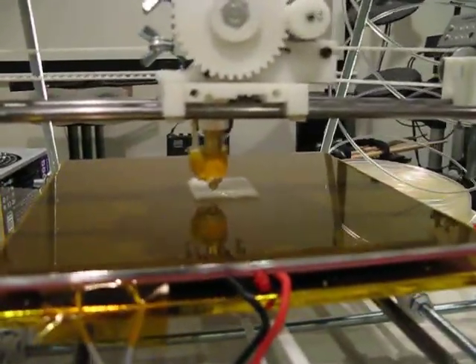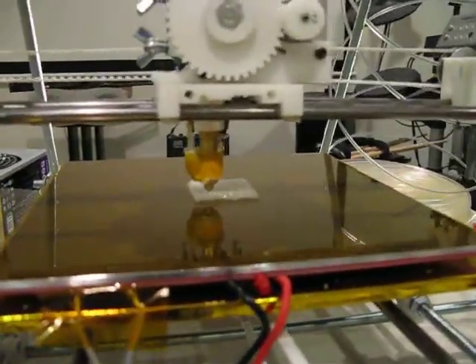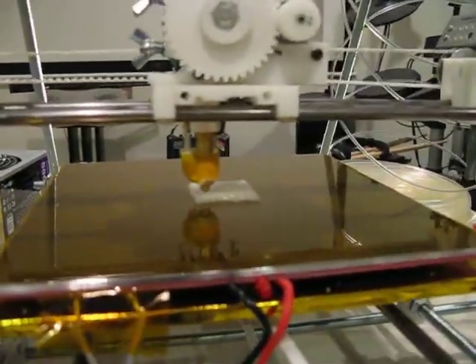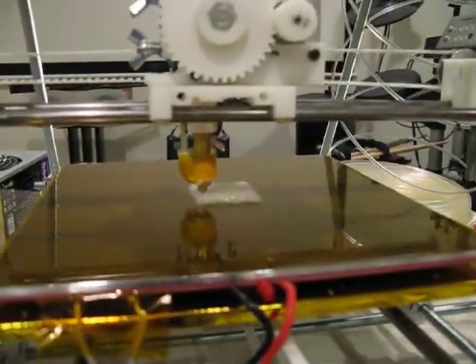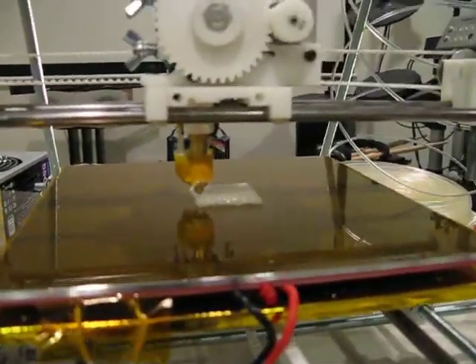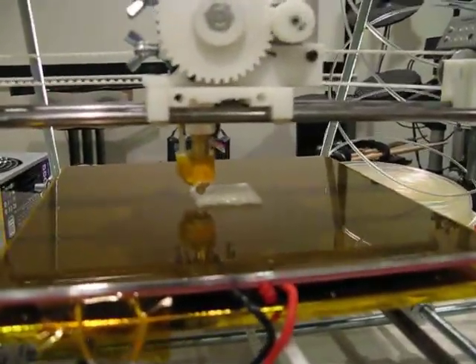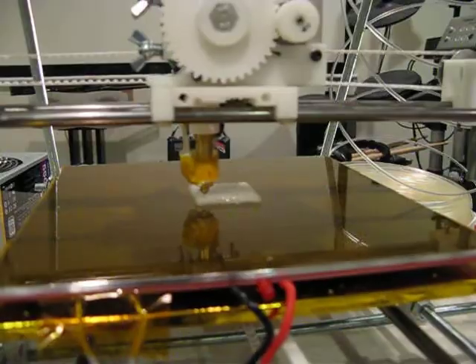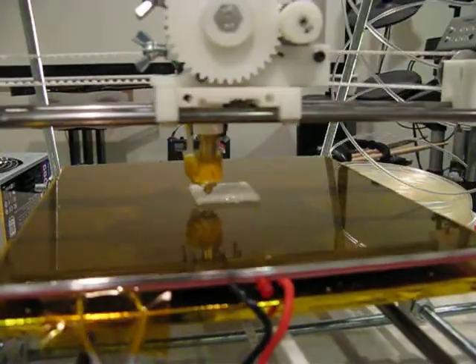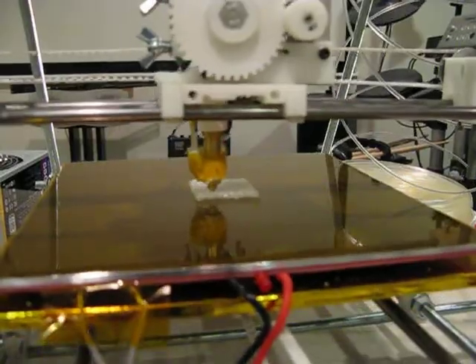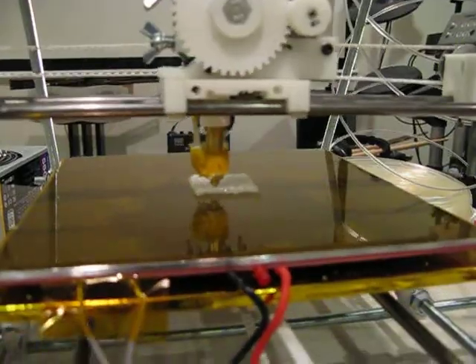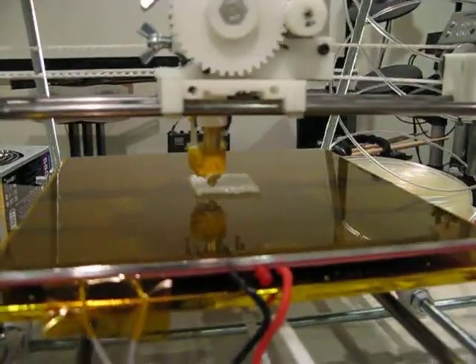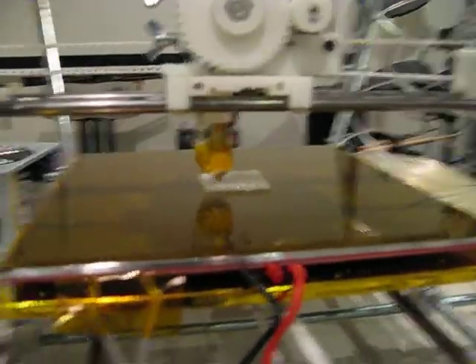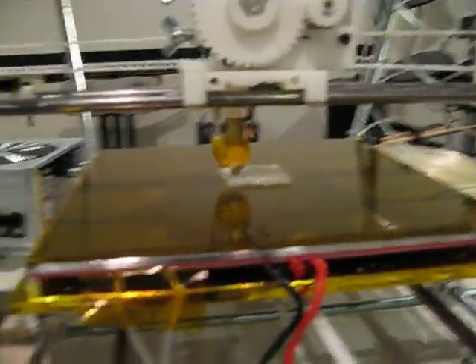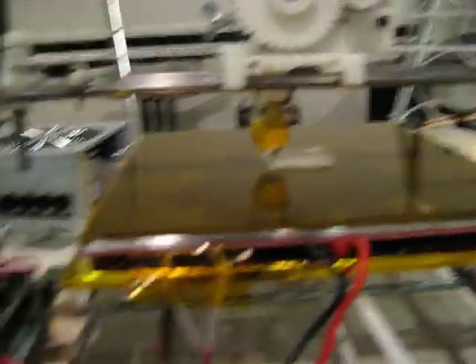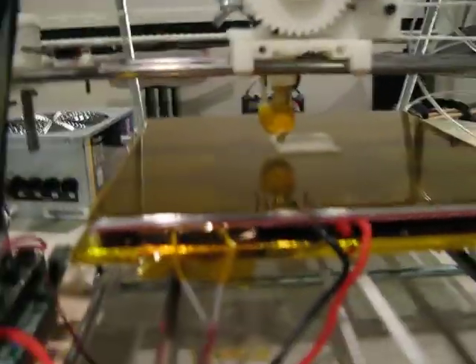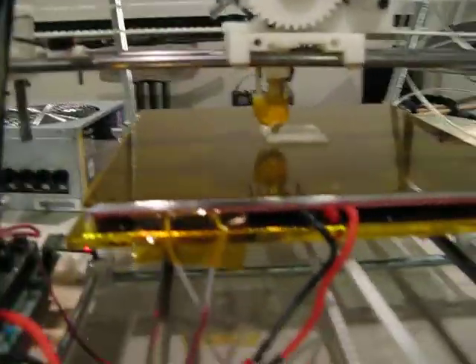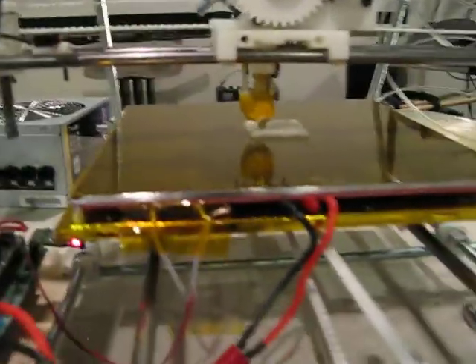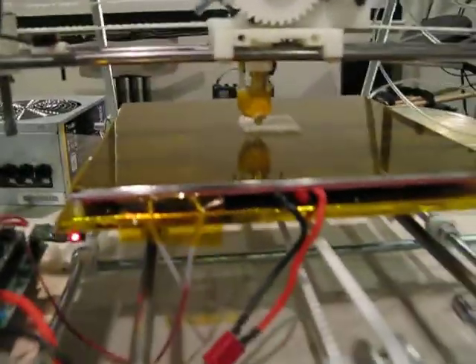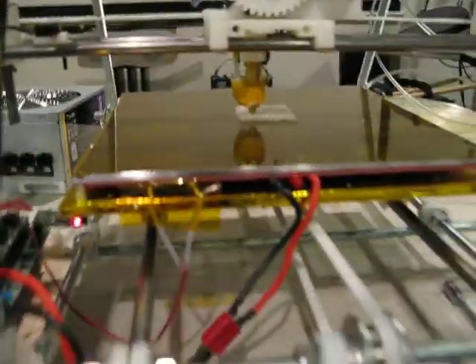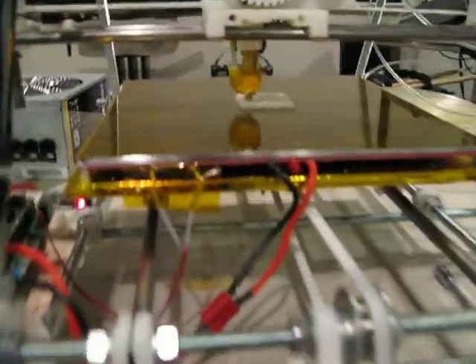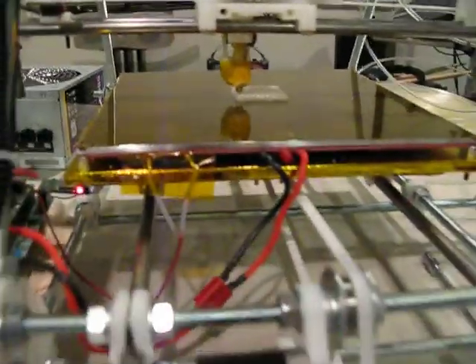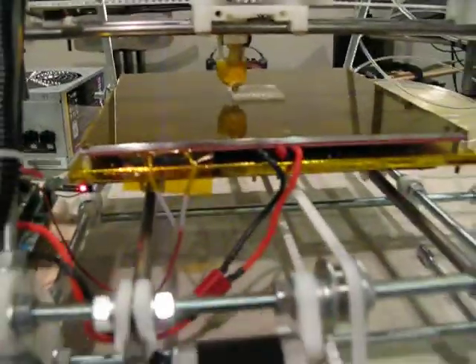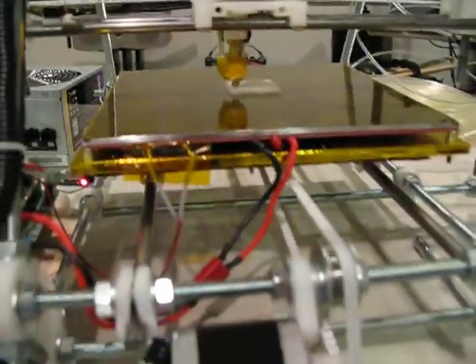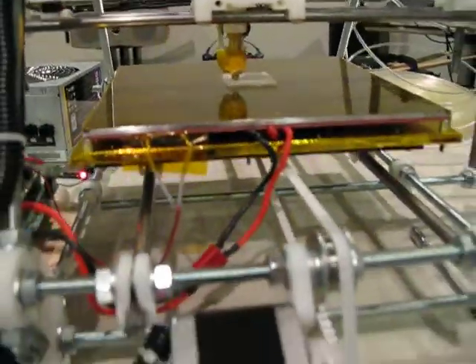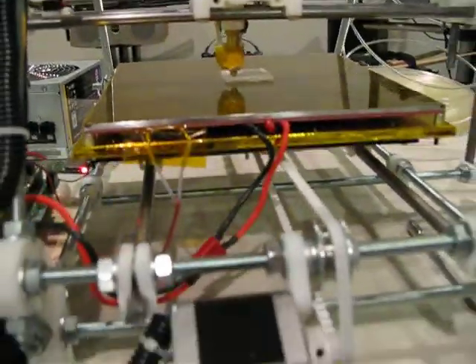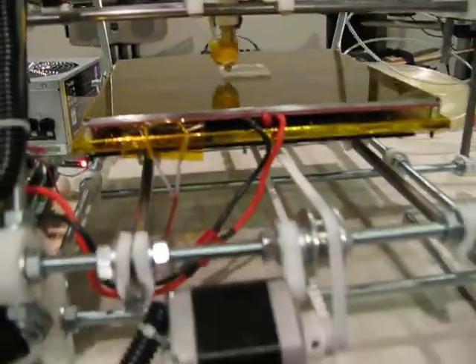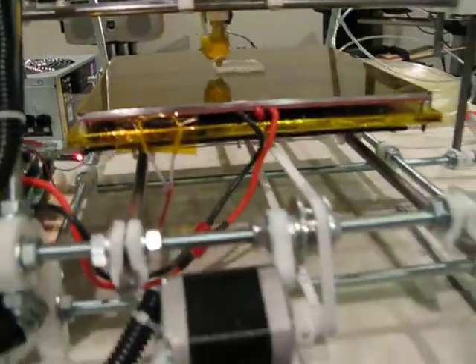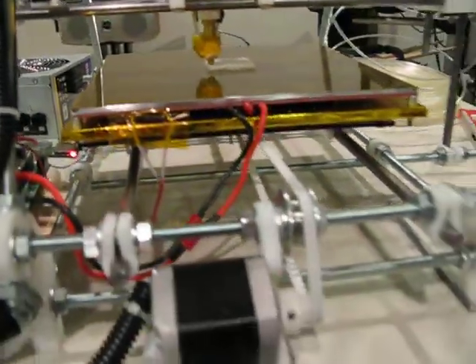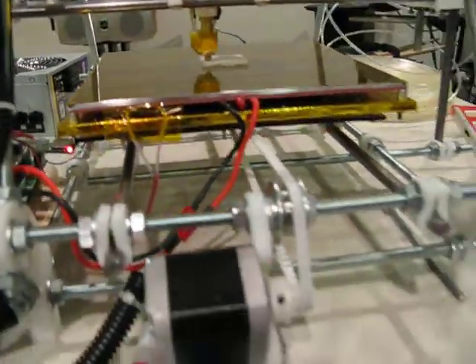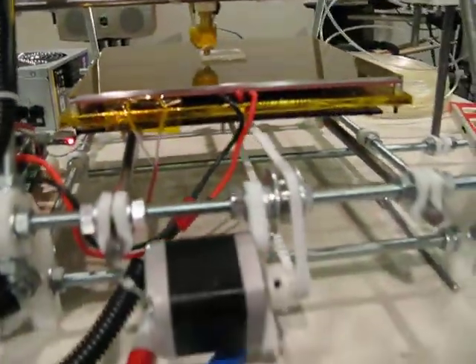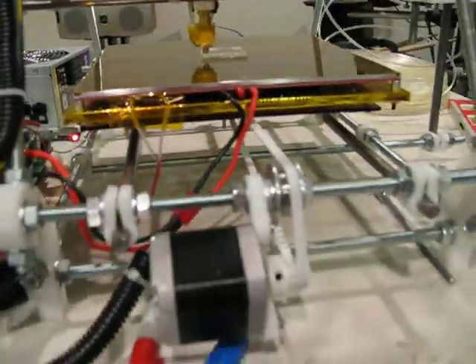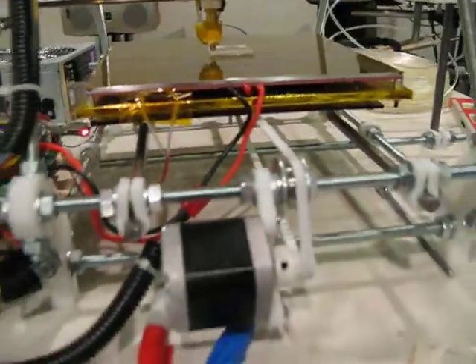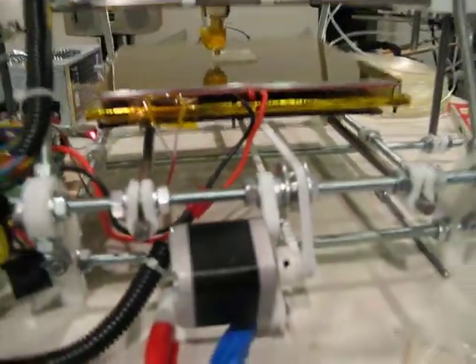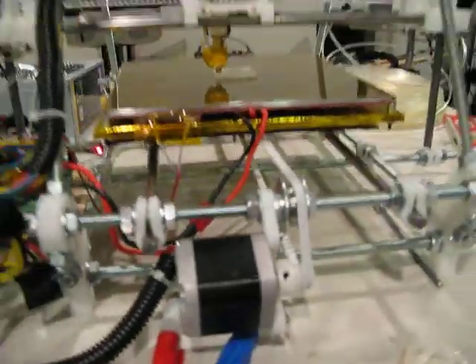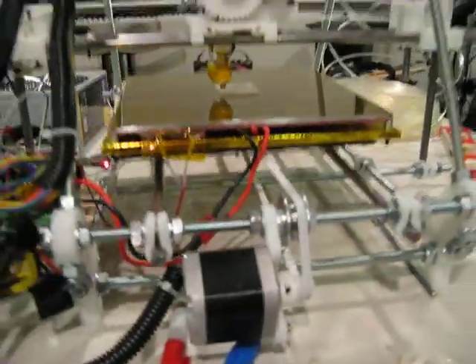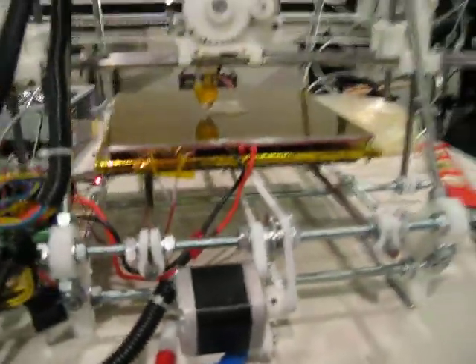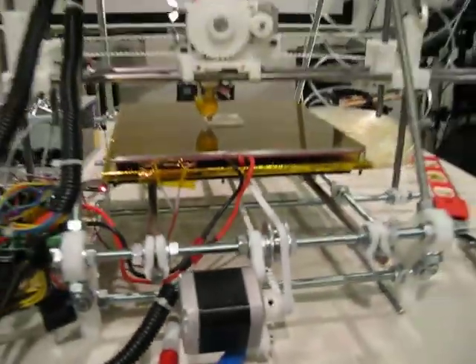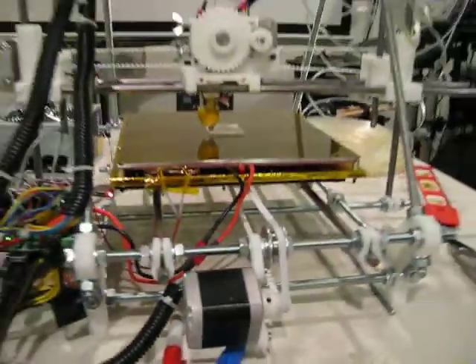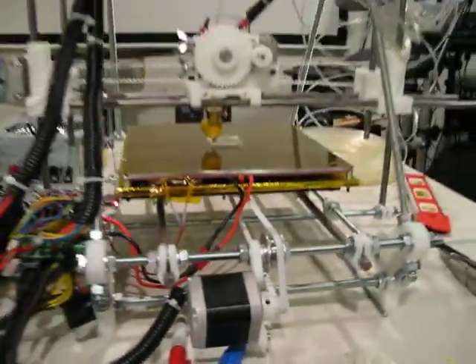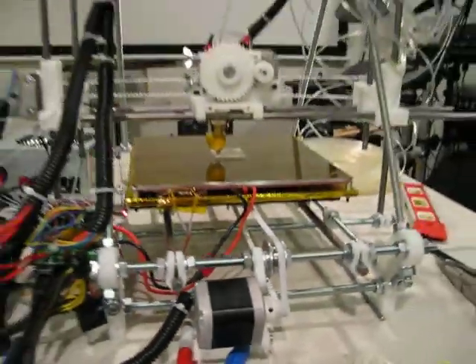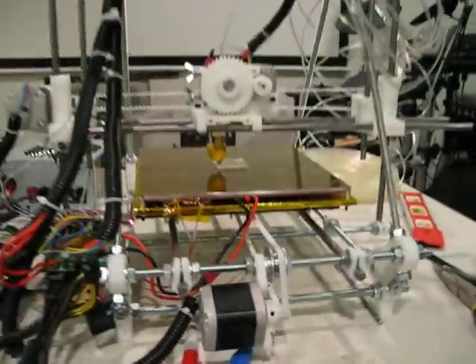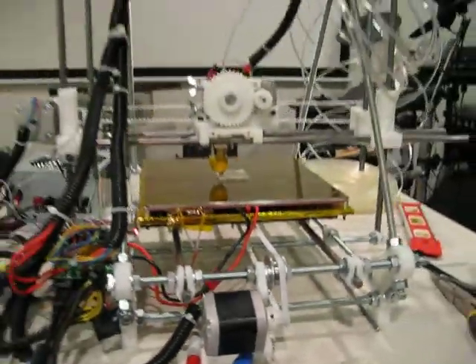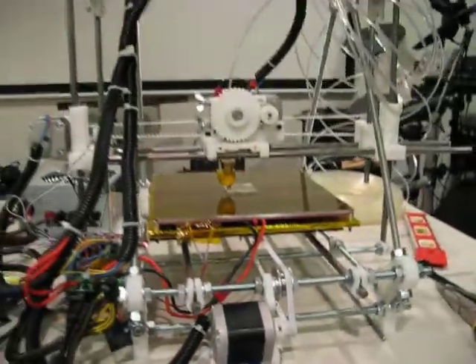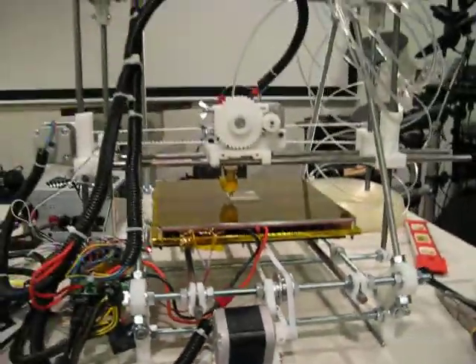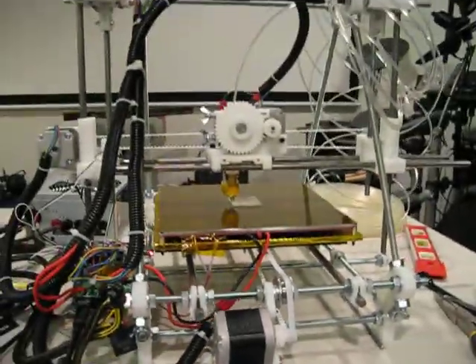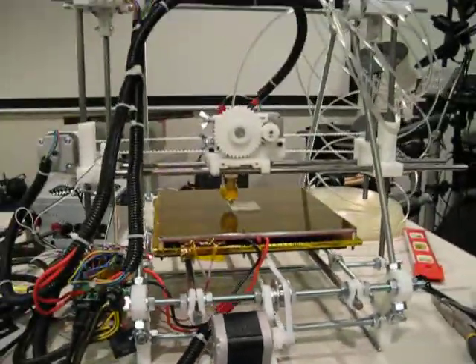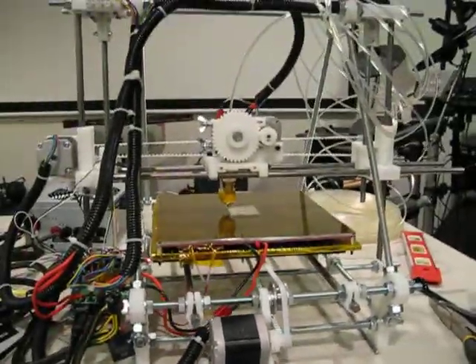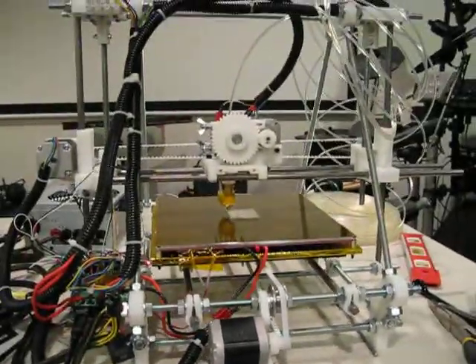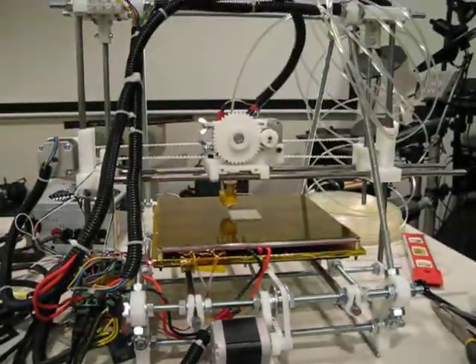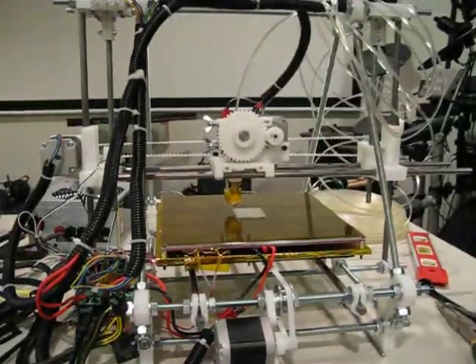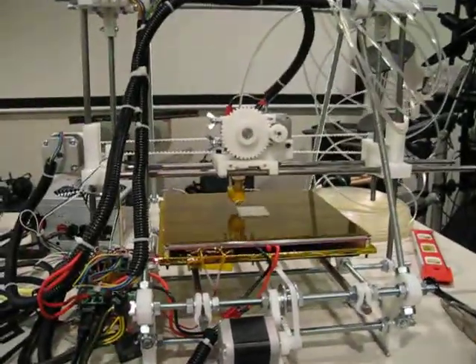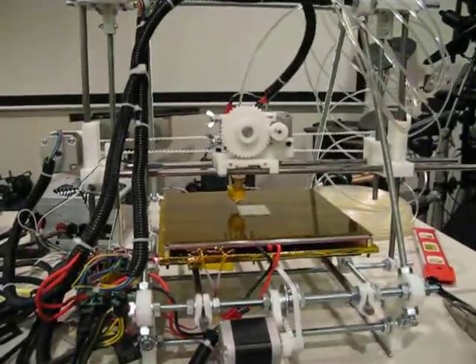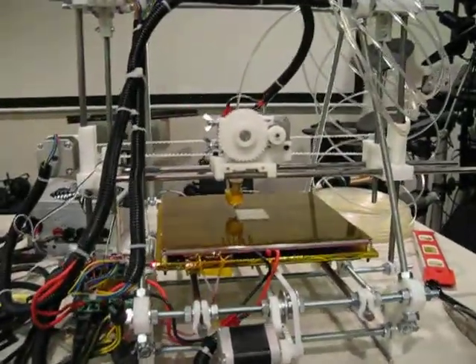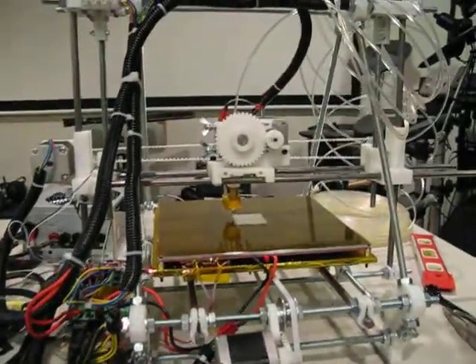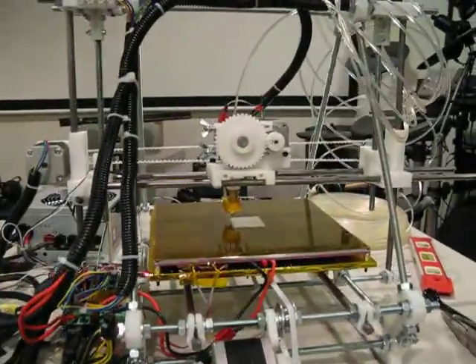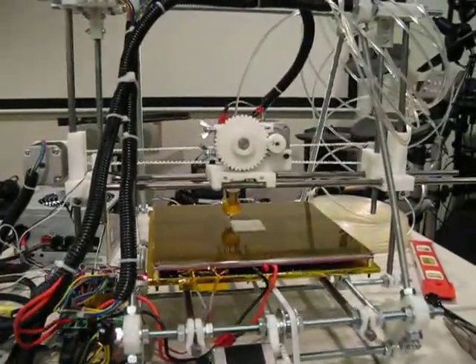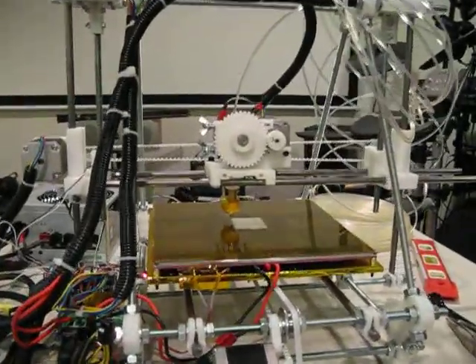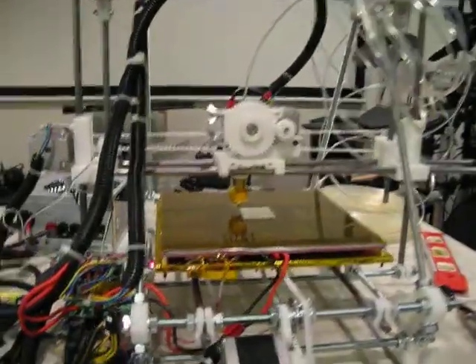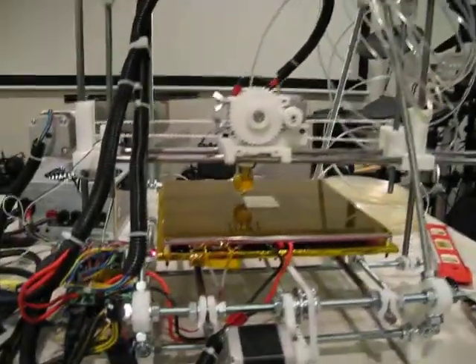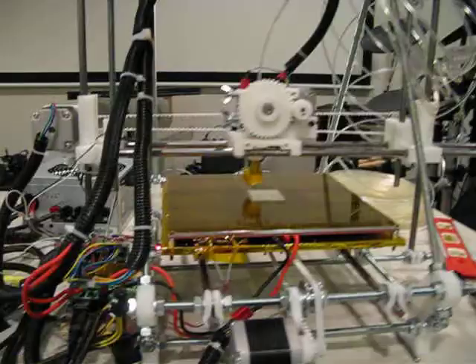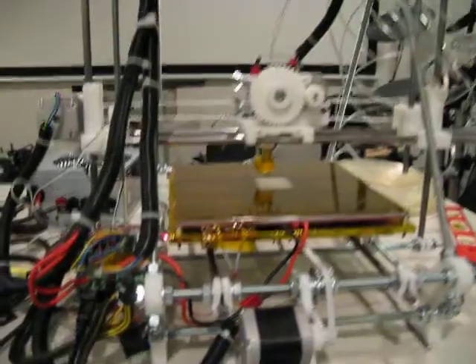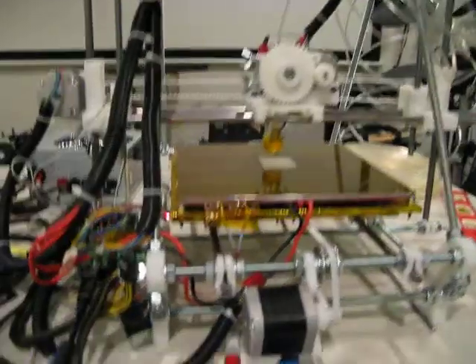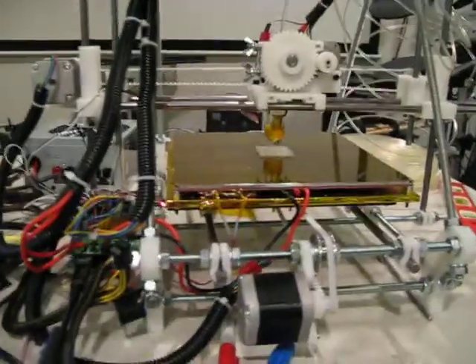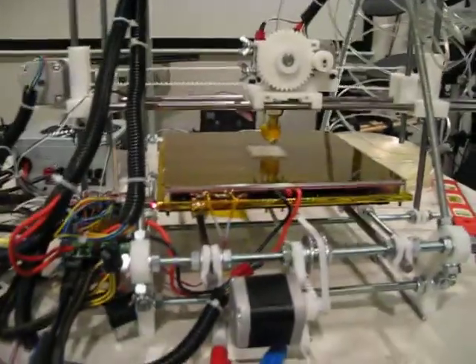Yeah, everything's working really well. I'm really happy with the printer.